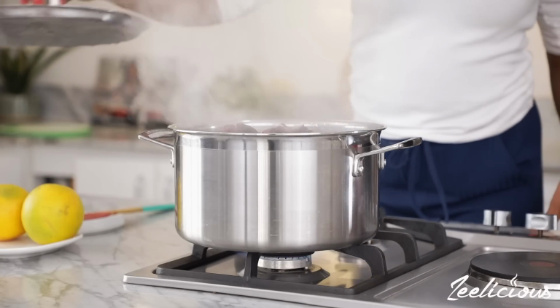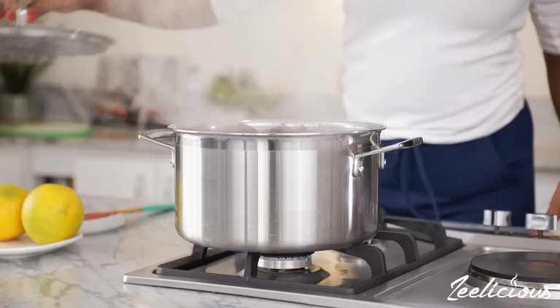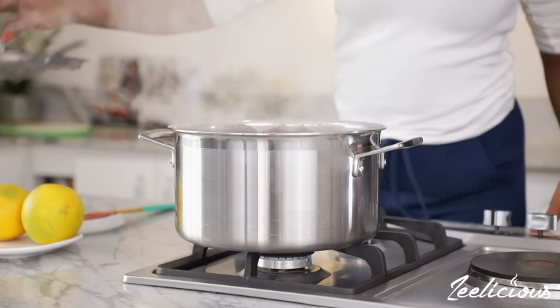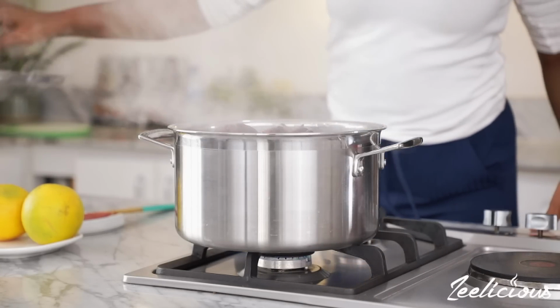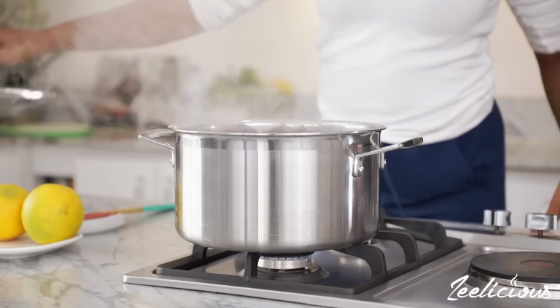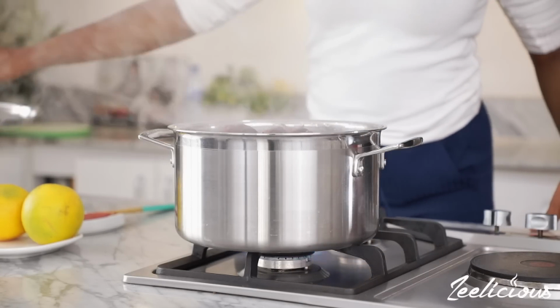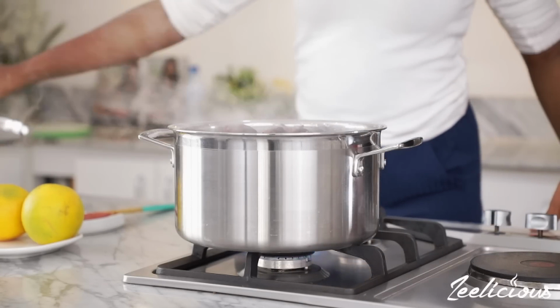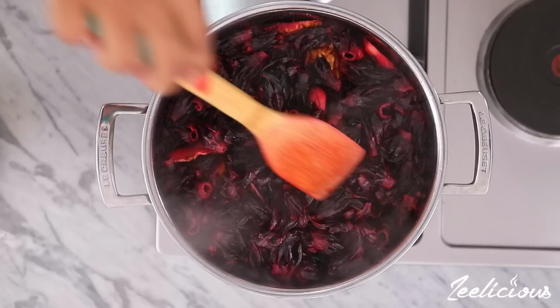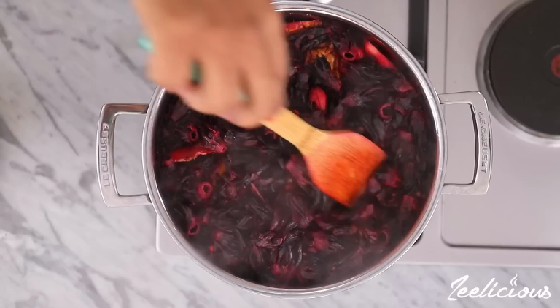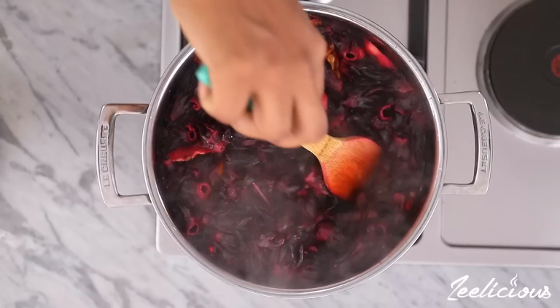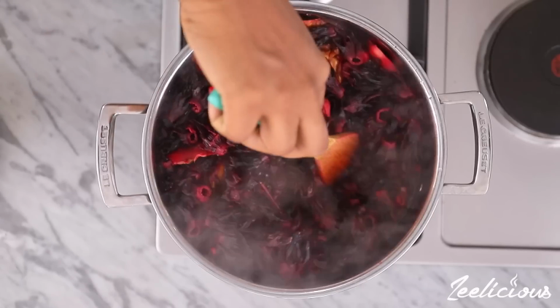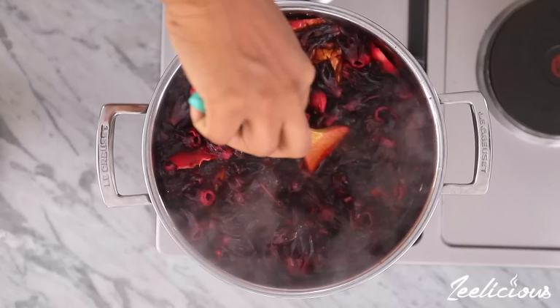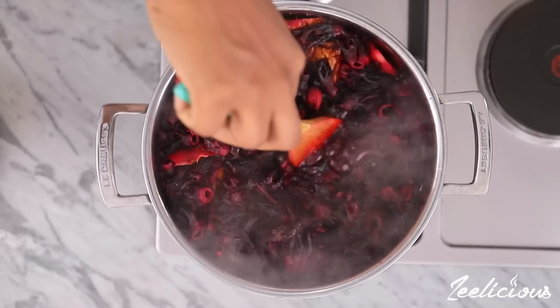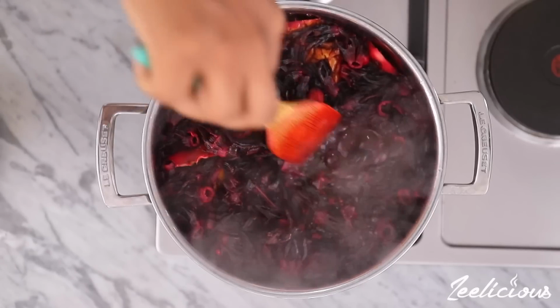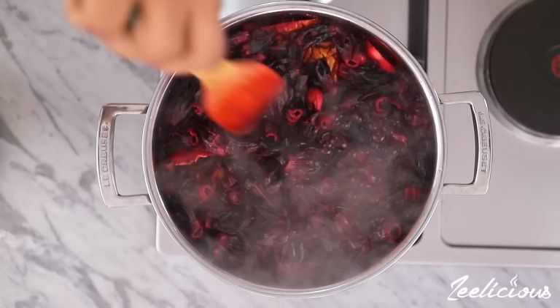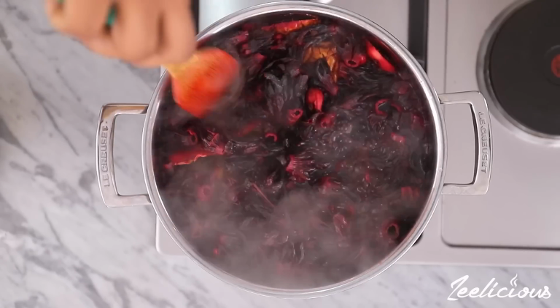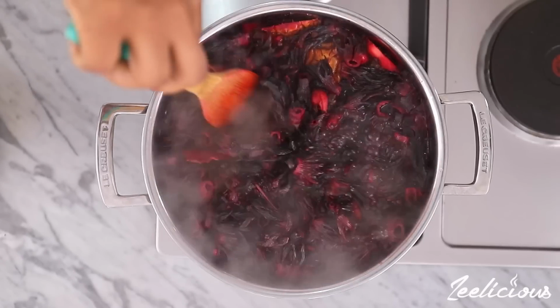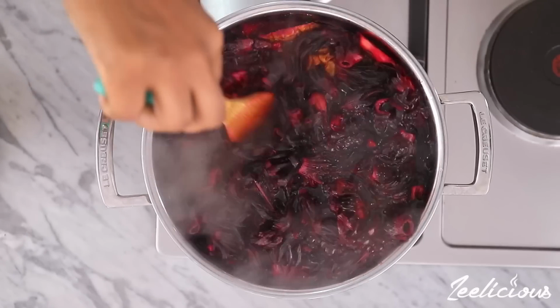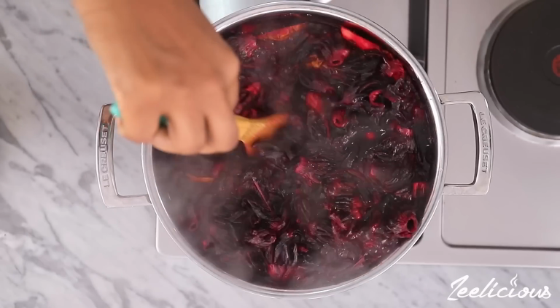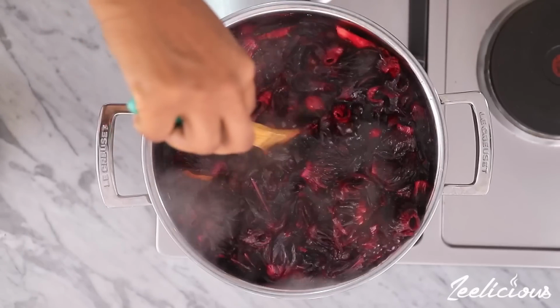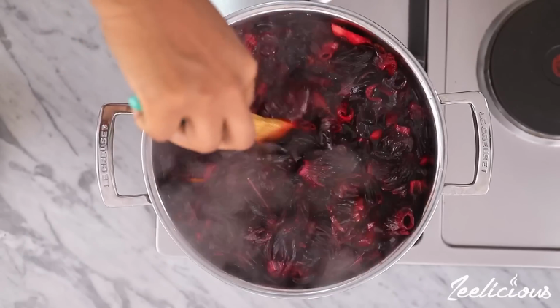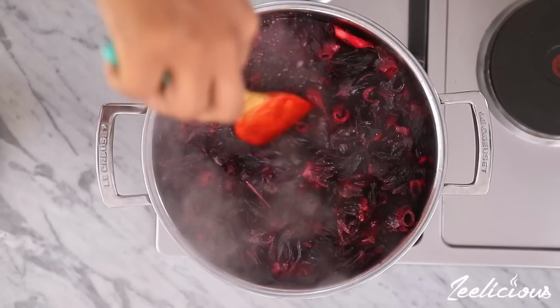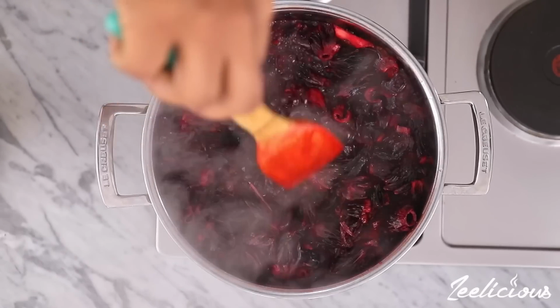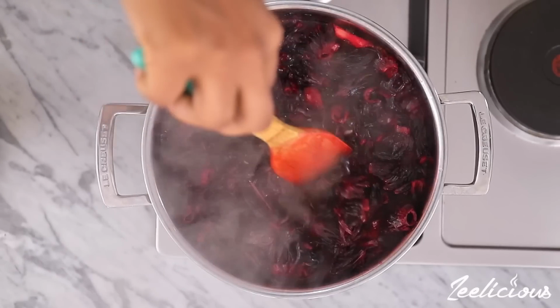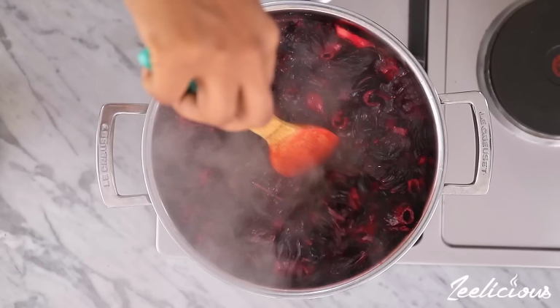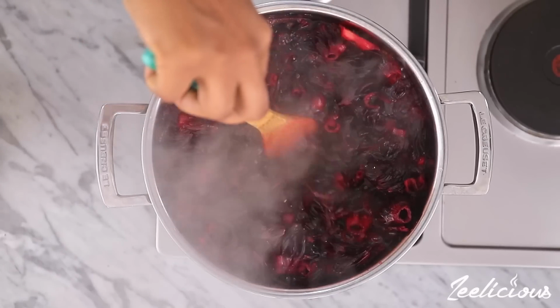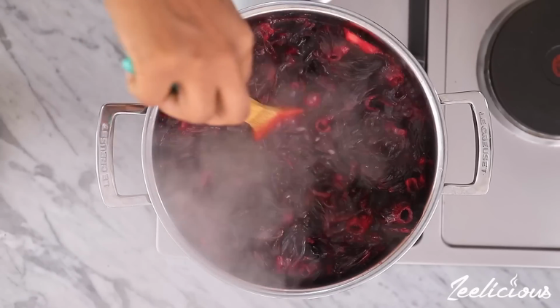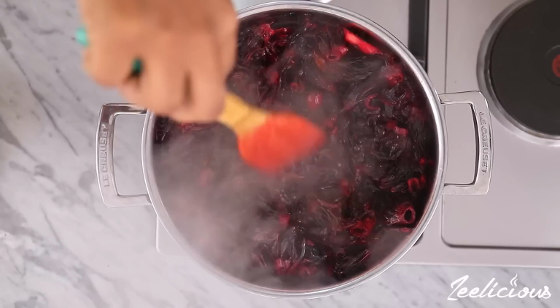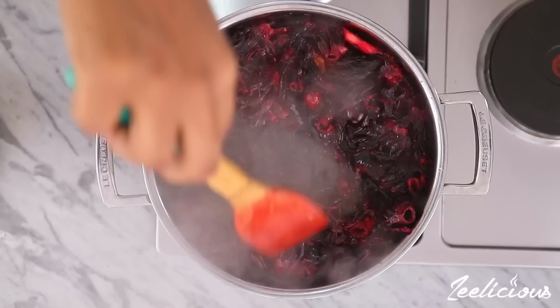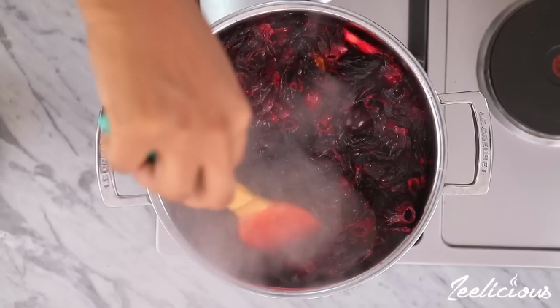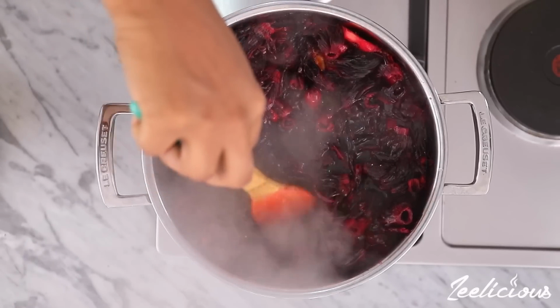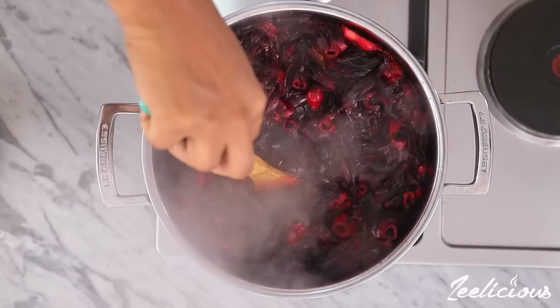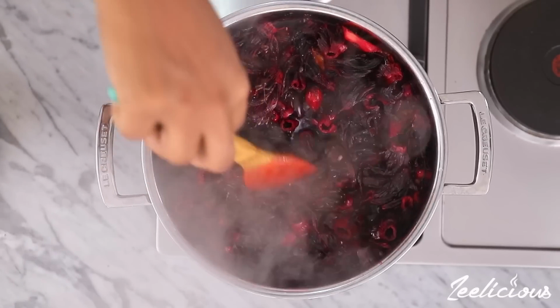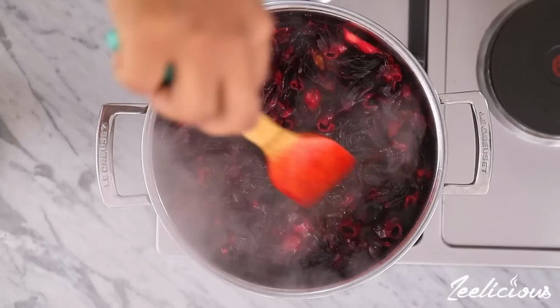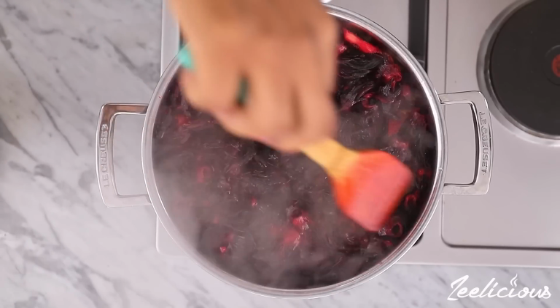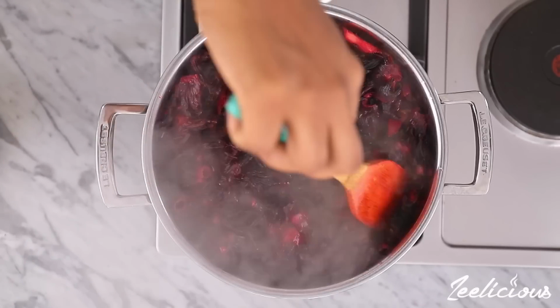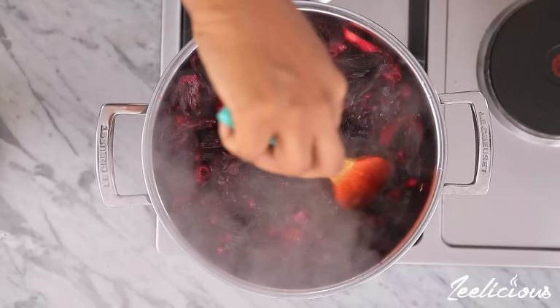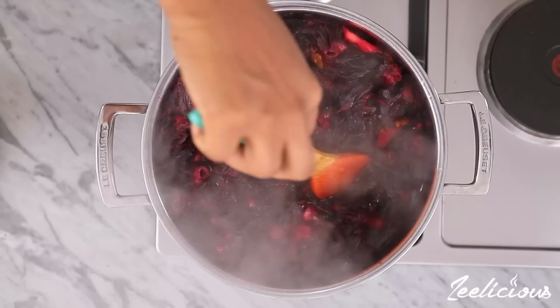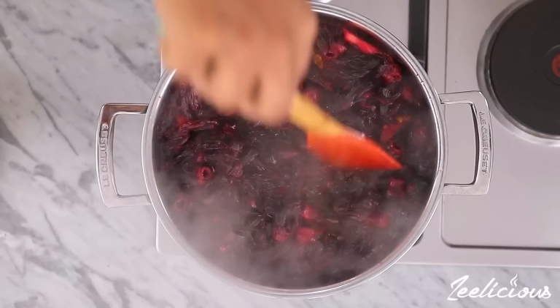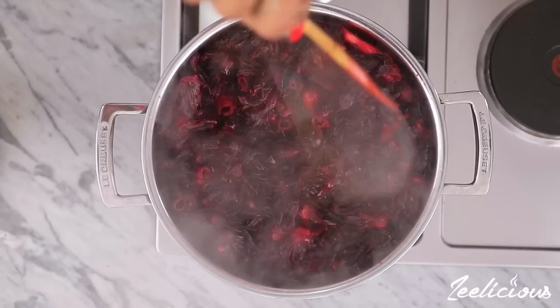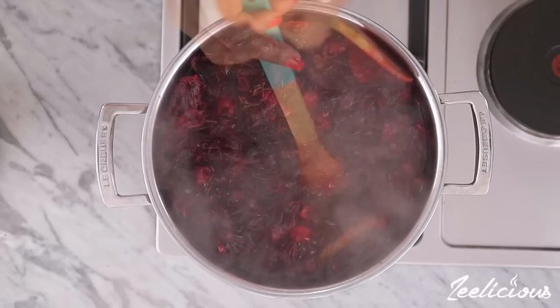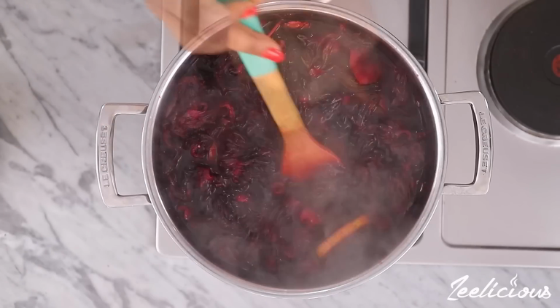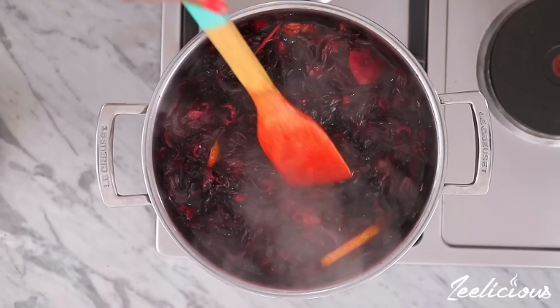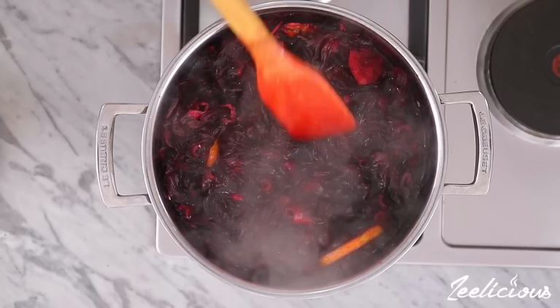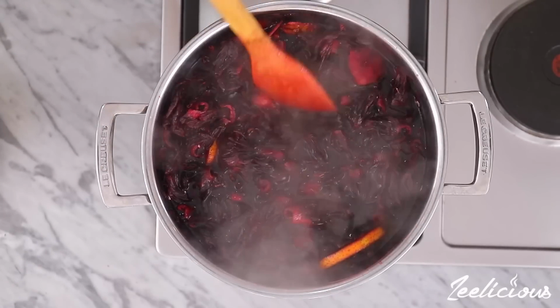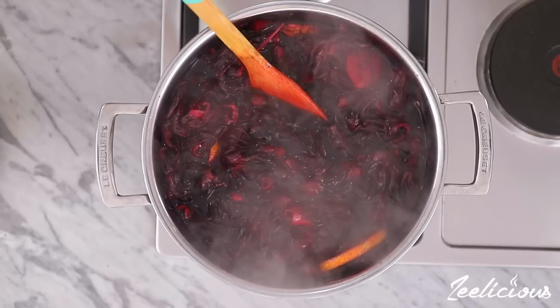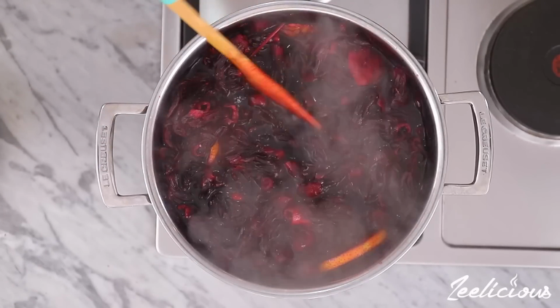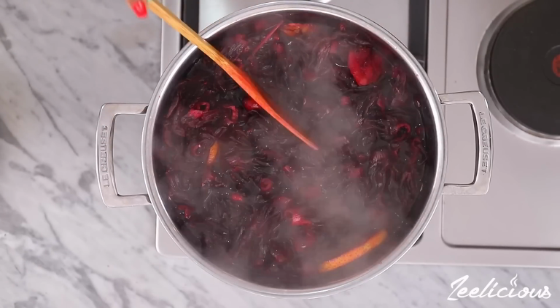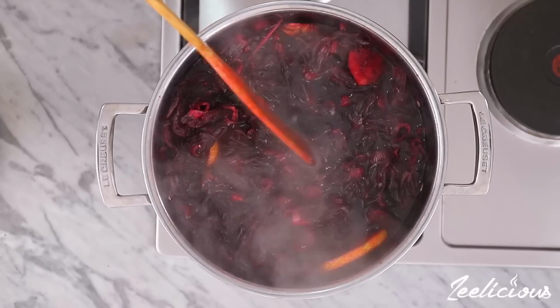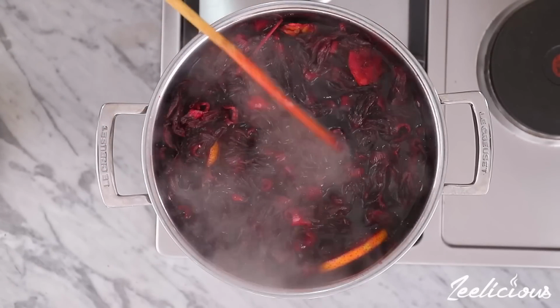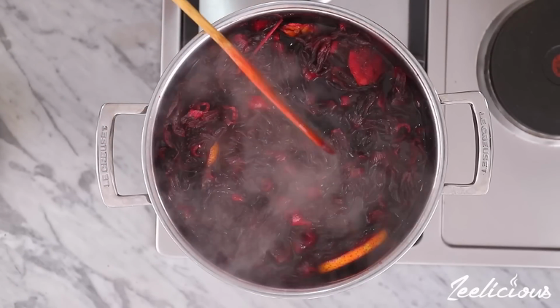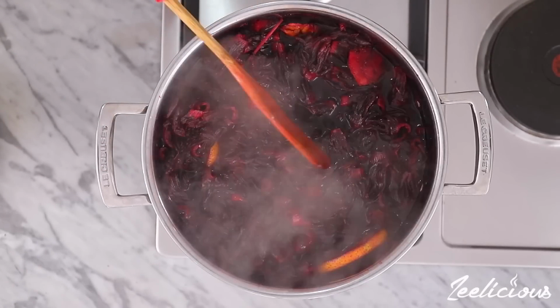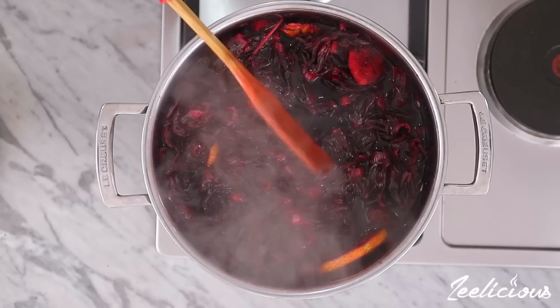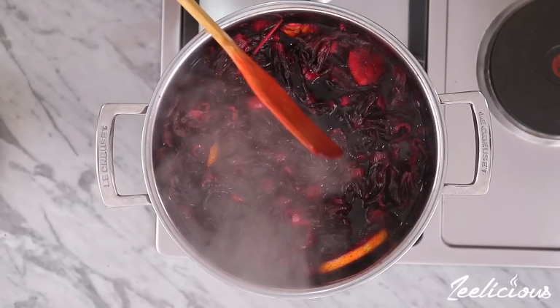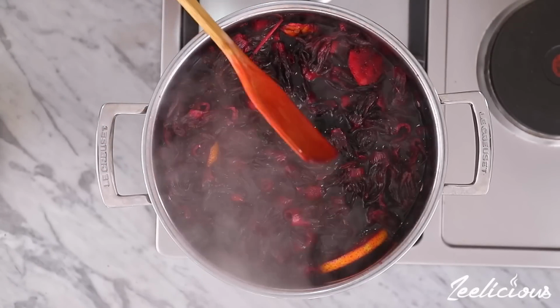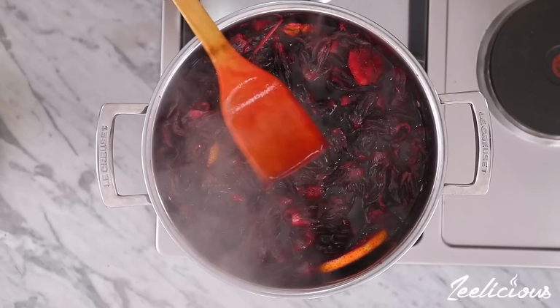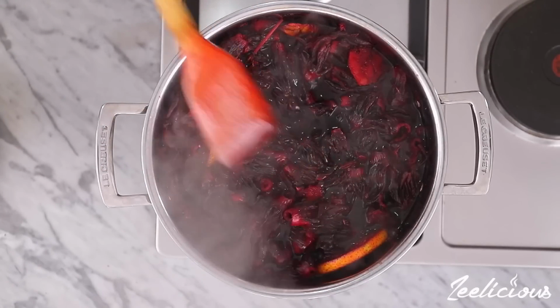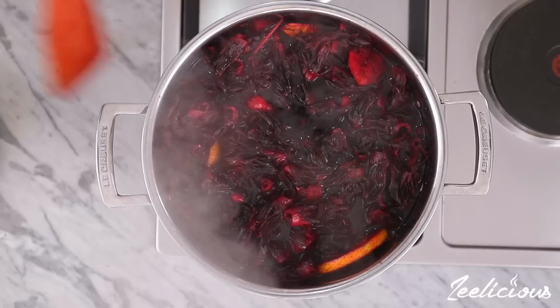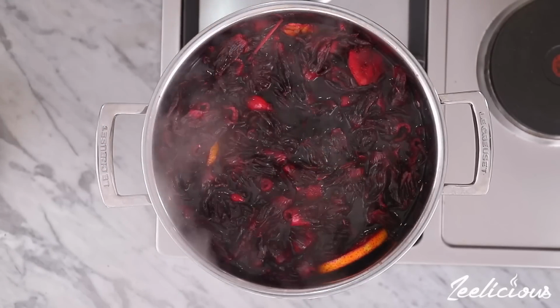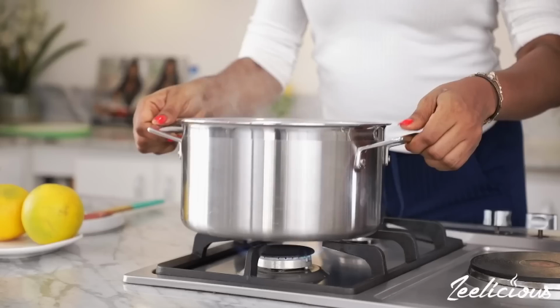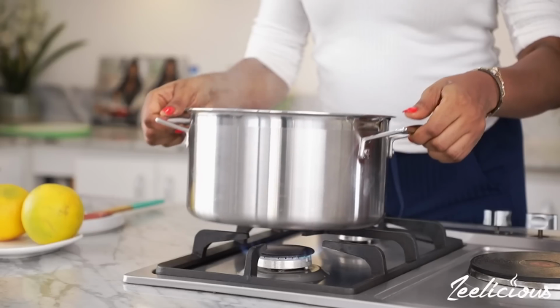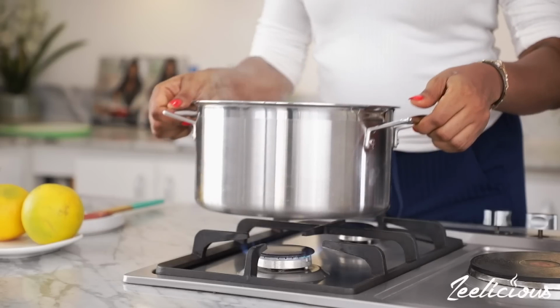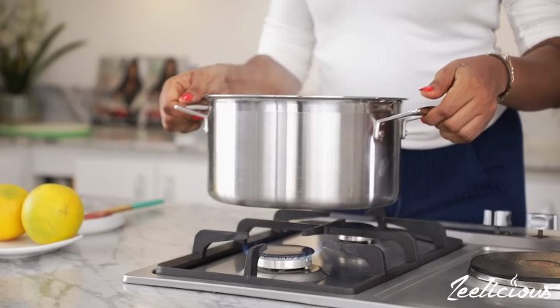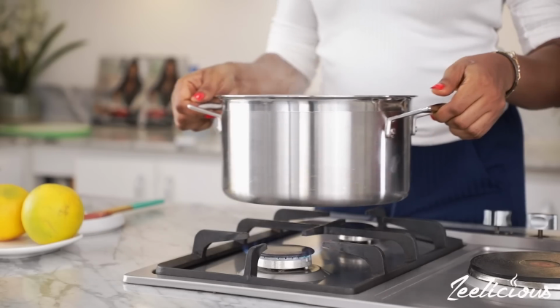Then cover the pot and allow to simmer for about 25 to 30 minutes on medium to low heat. When it is fully simmered, take it off the heat and allow it to sit in the pot for at least 48 hours or up to one week.